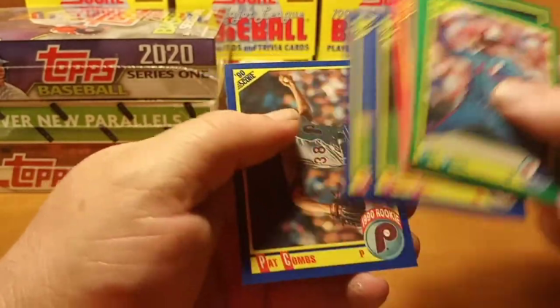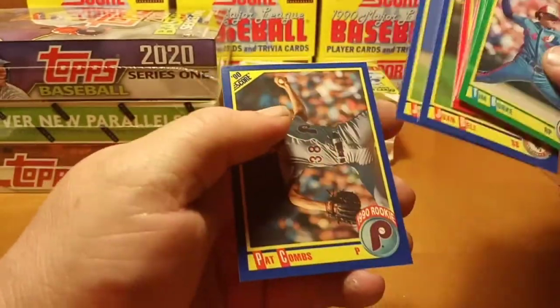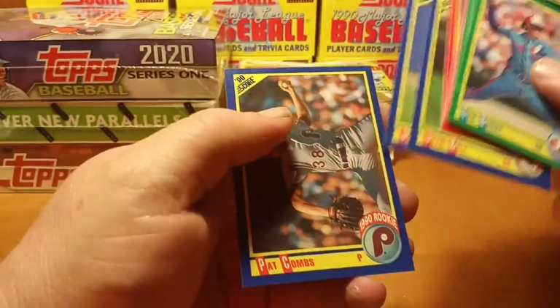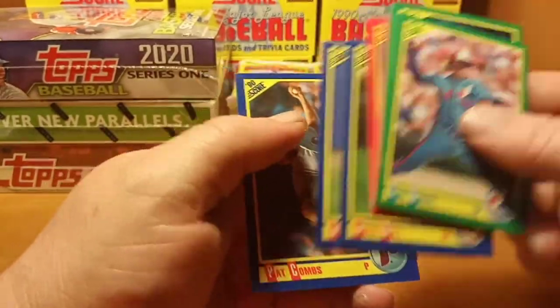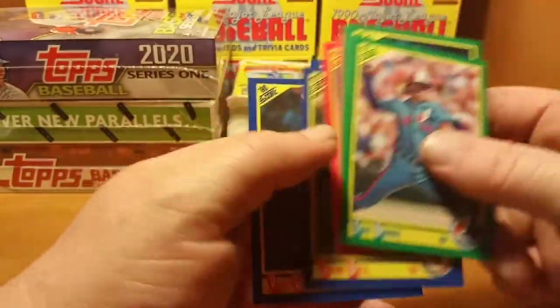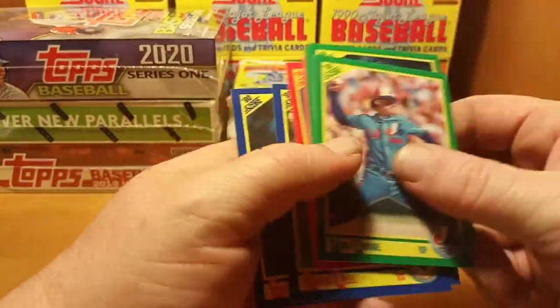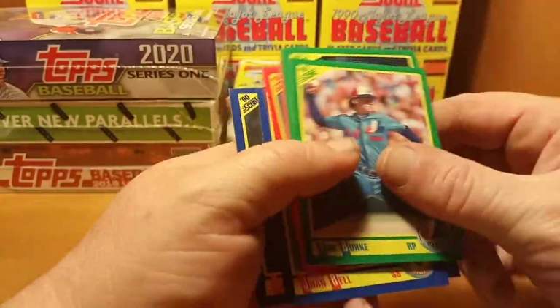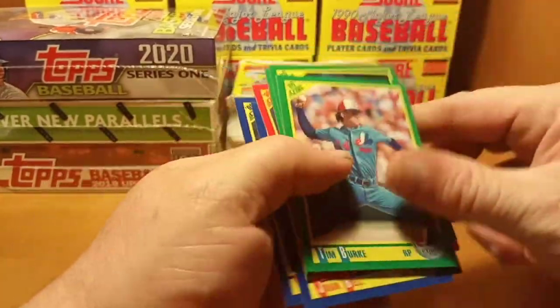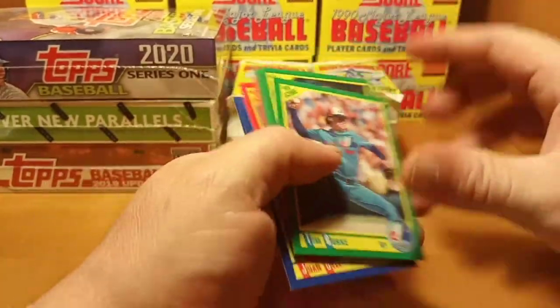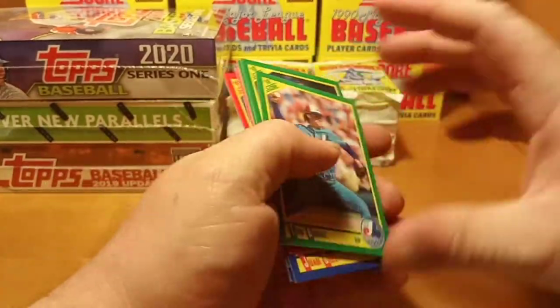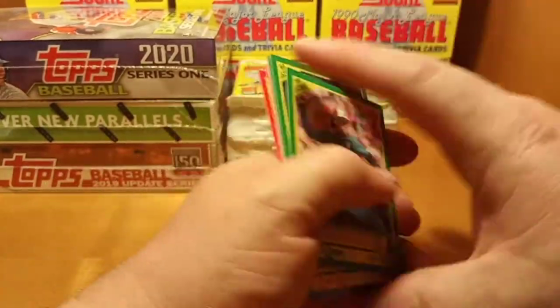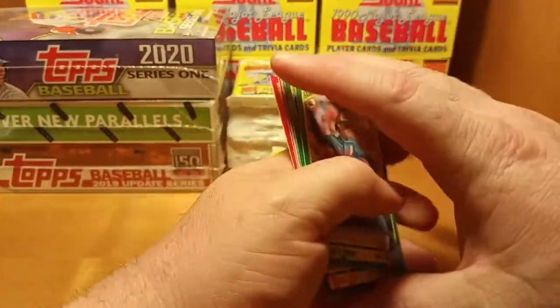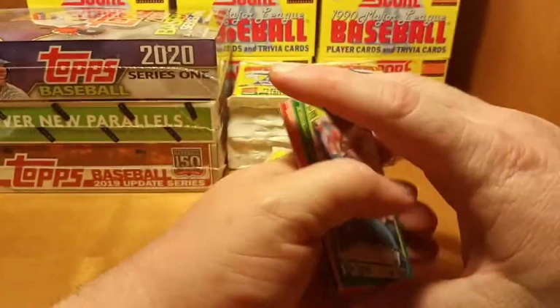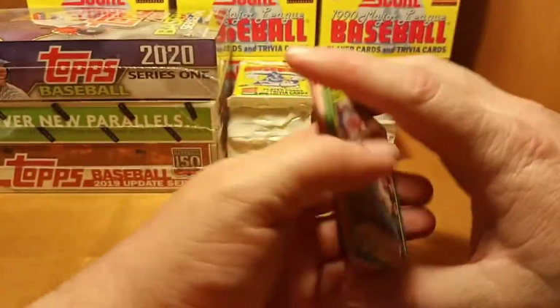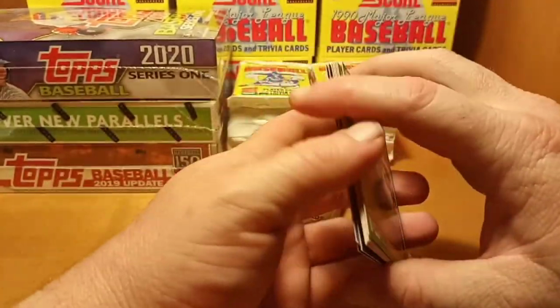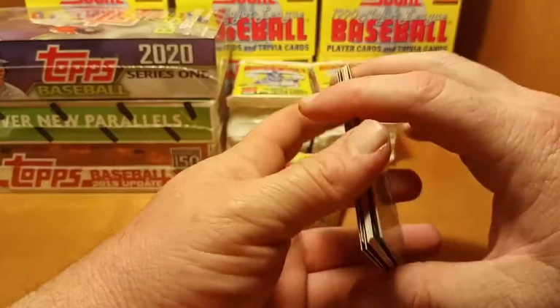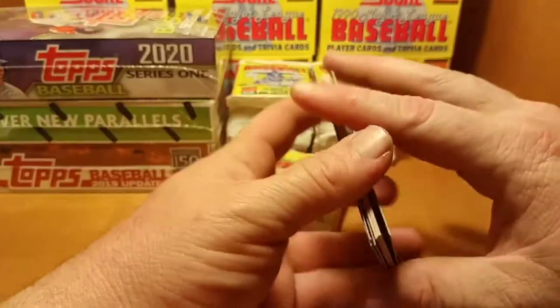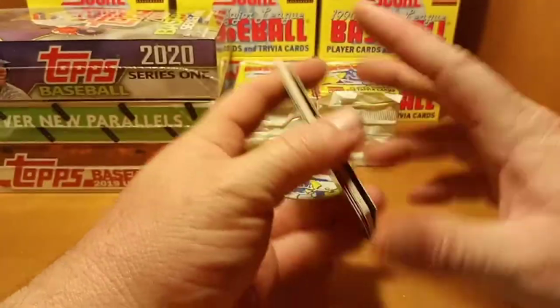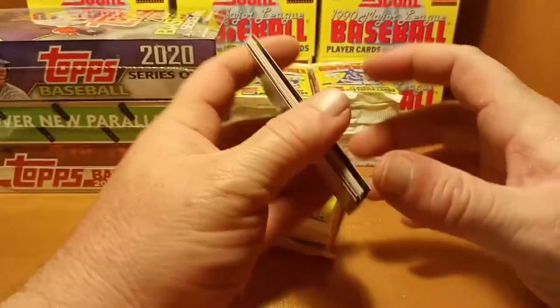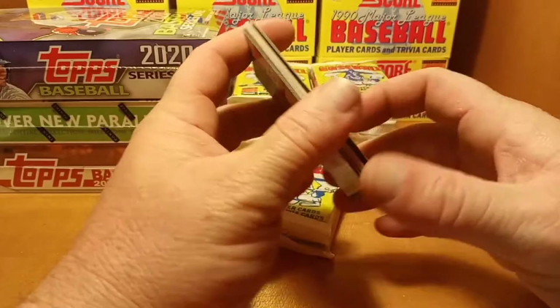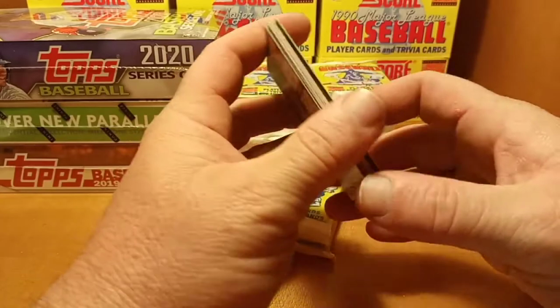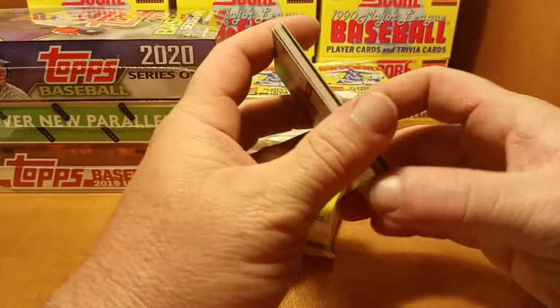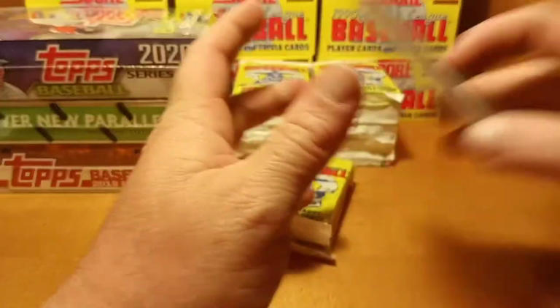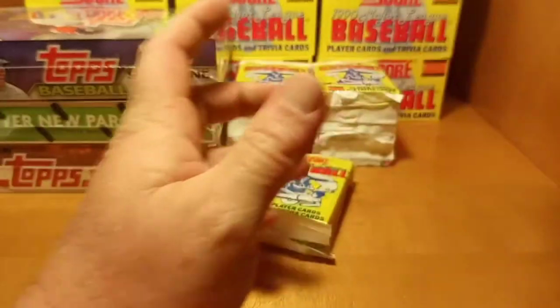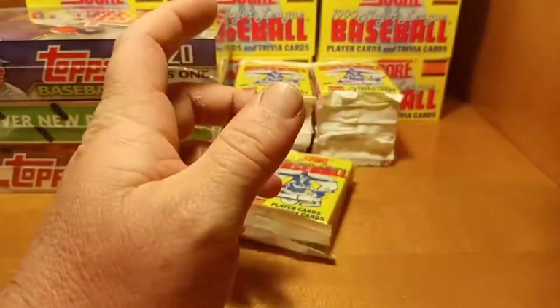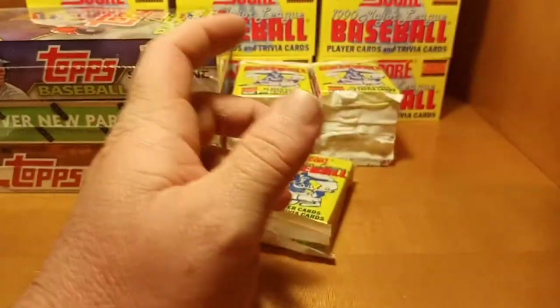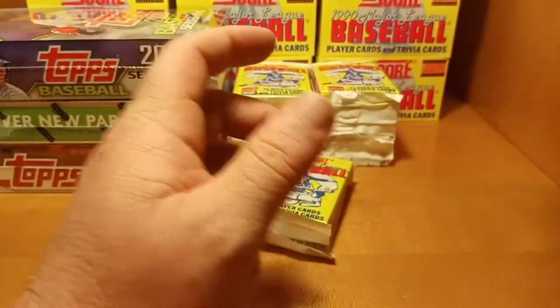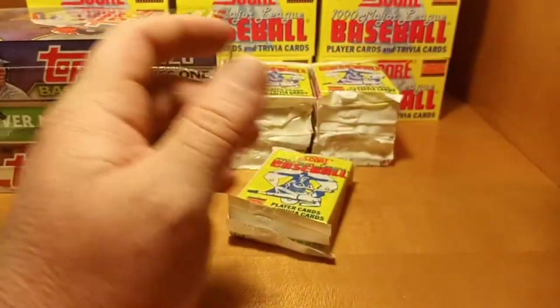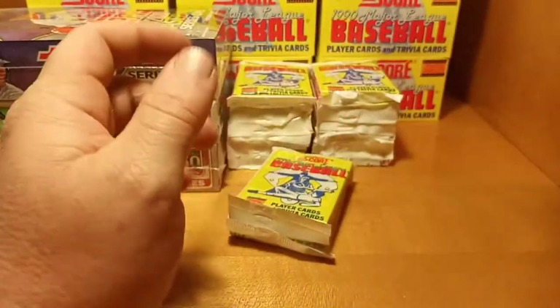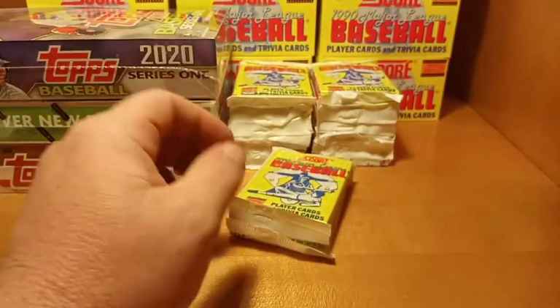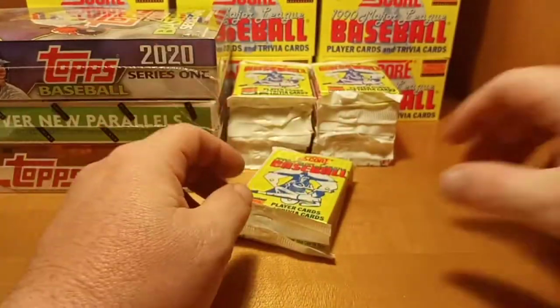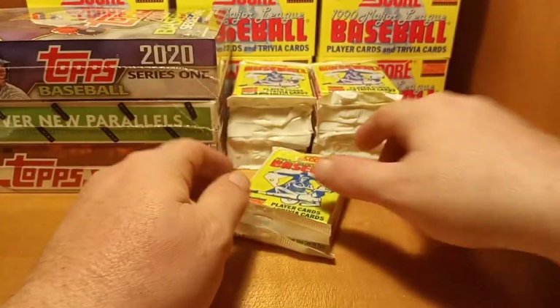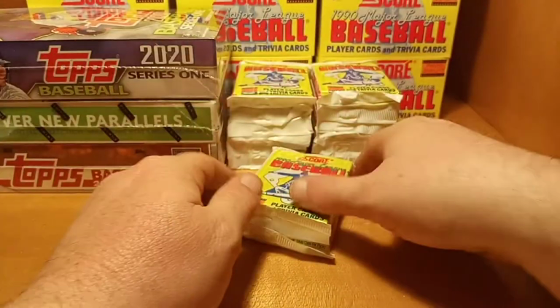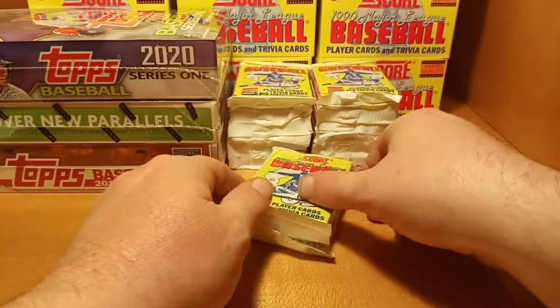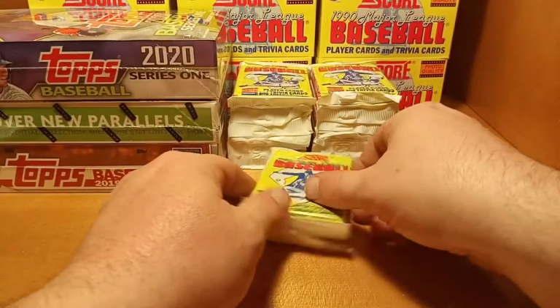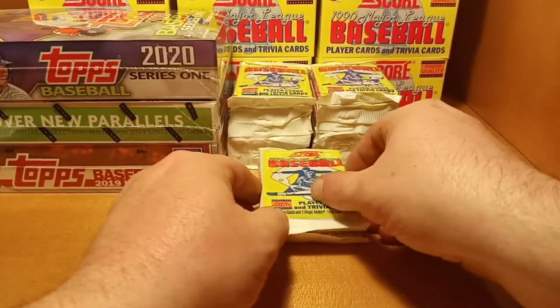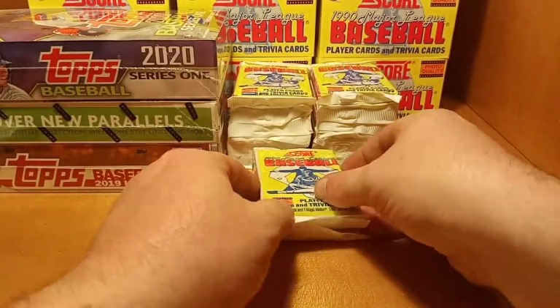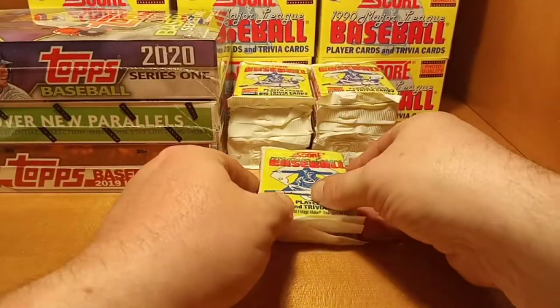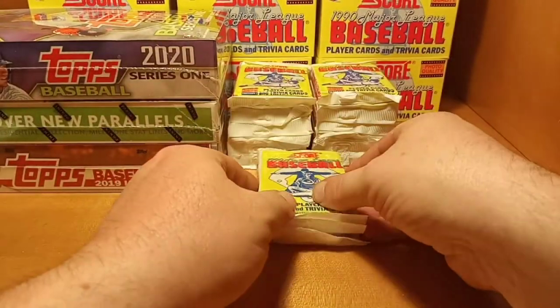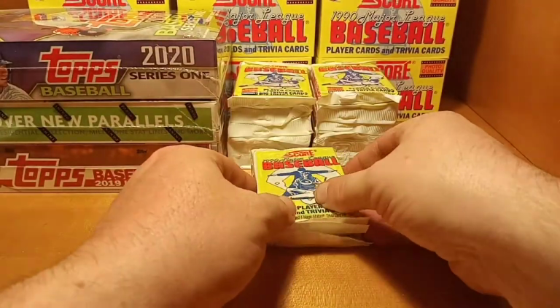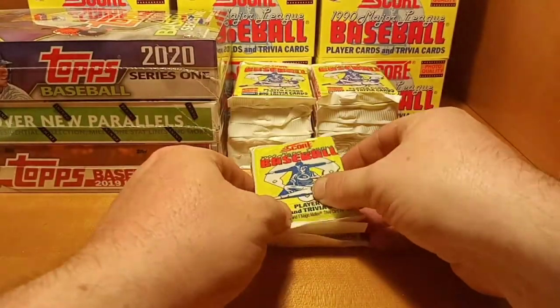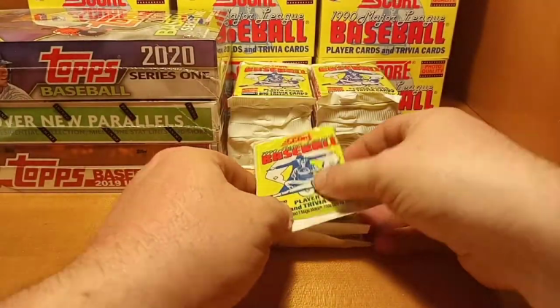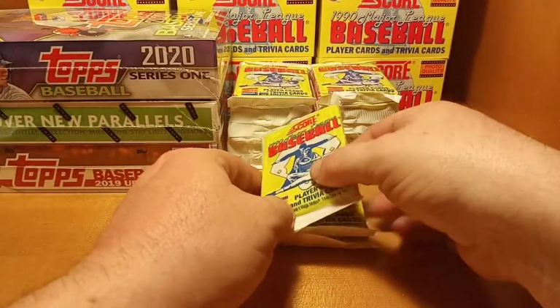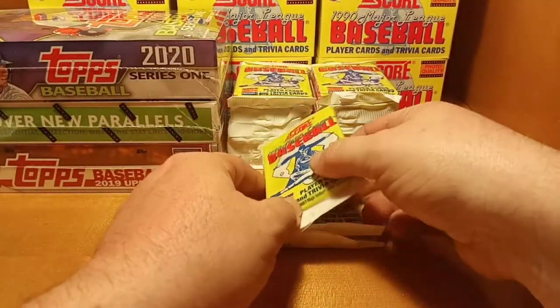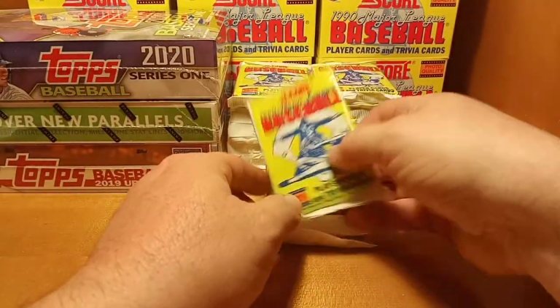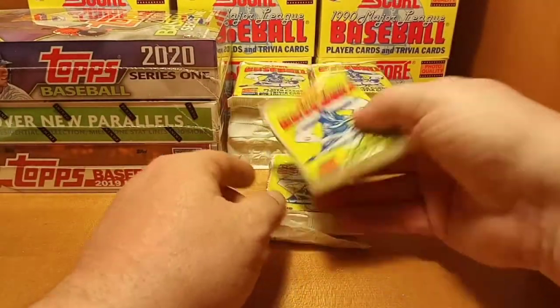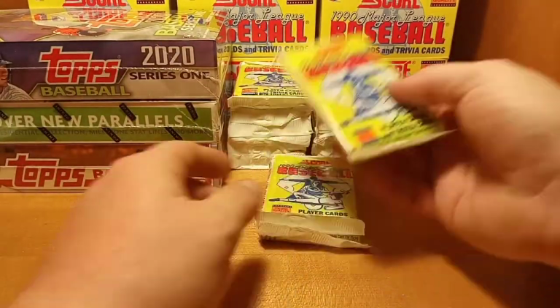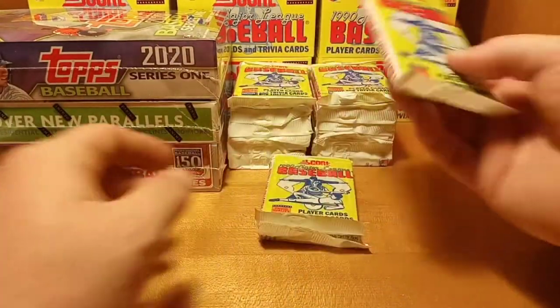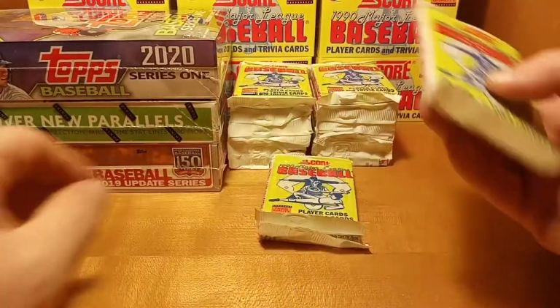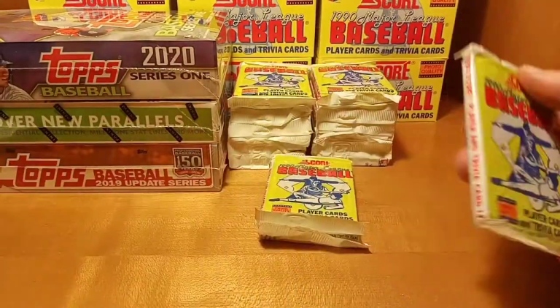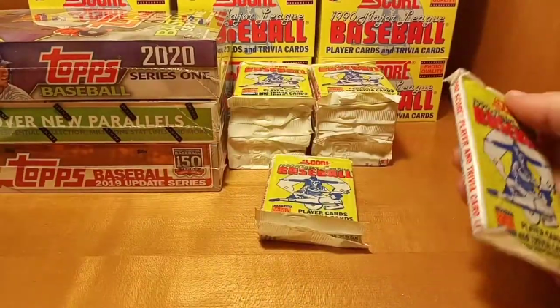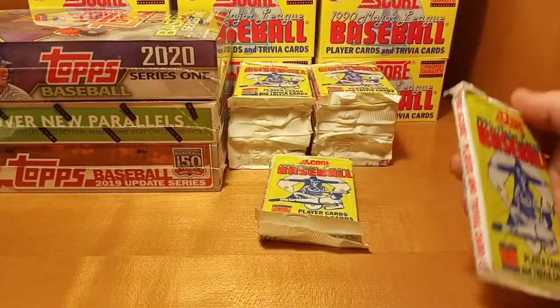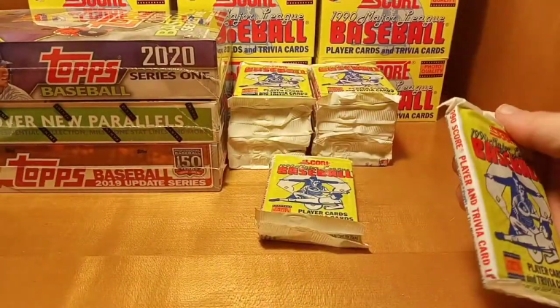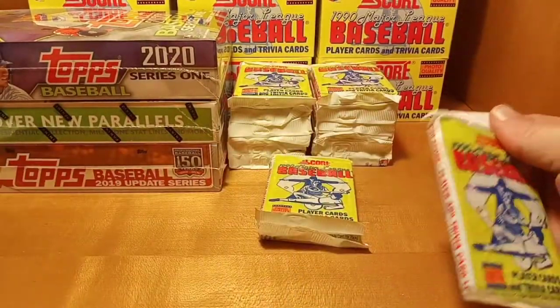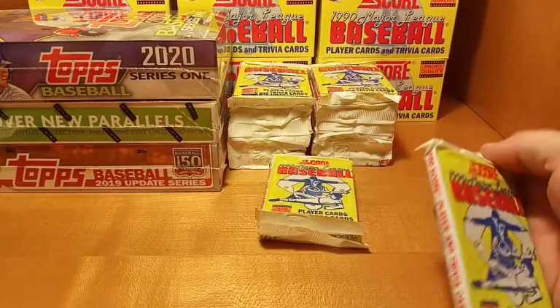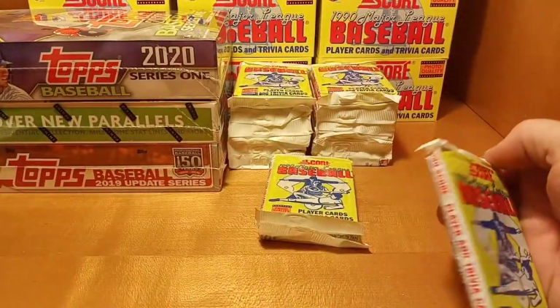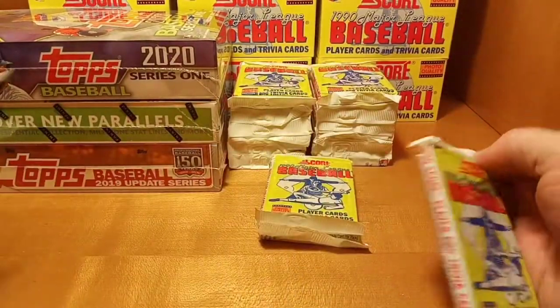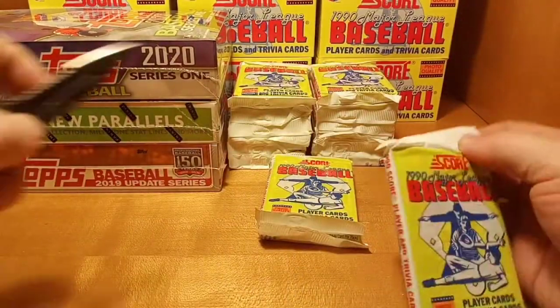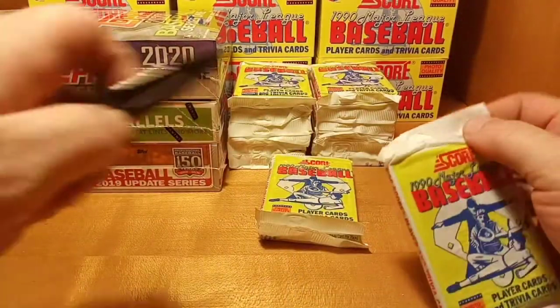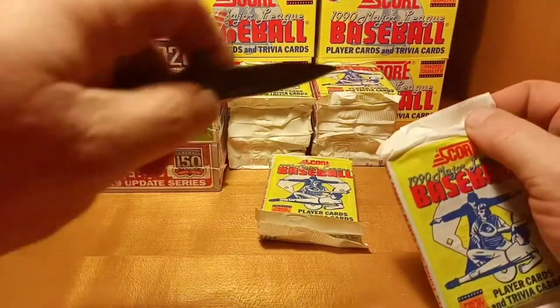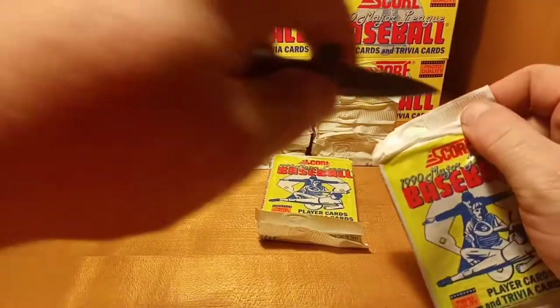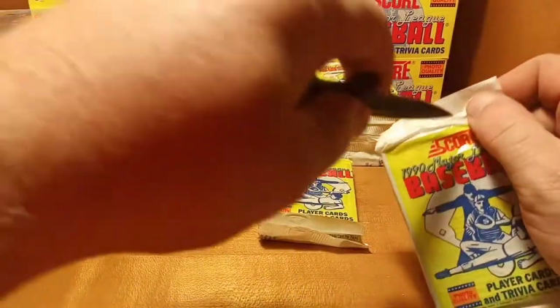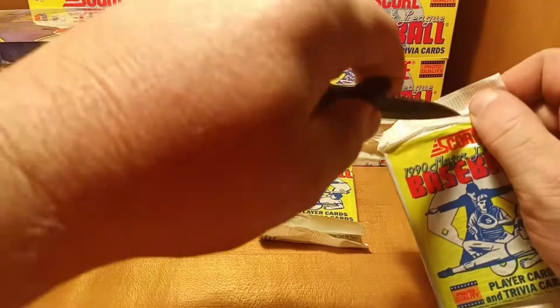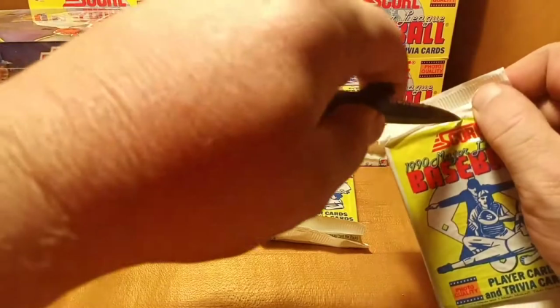One Bill and Pat Combs rookie card. Got a couple more packs till halfway.